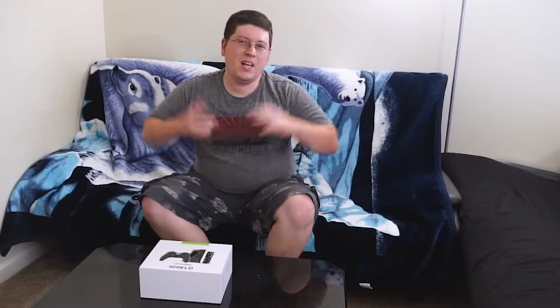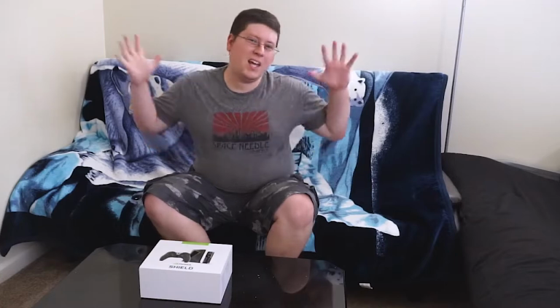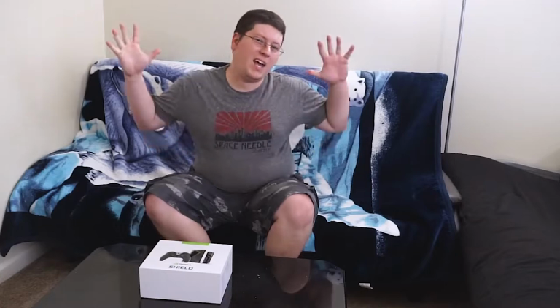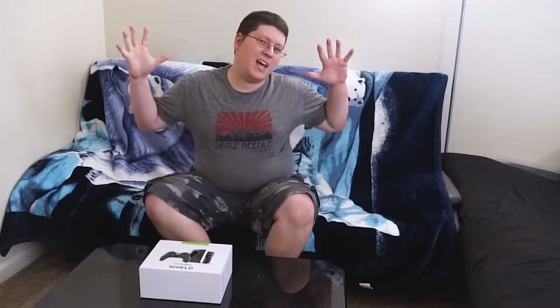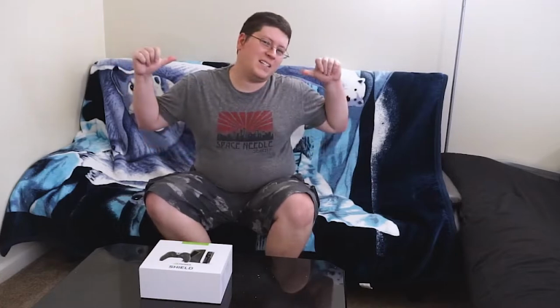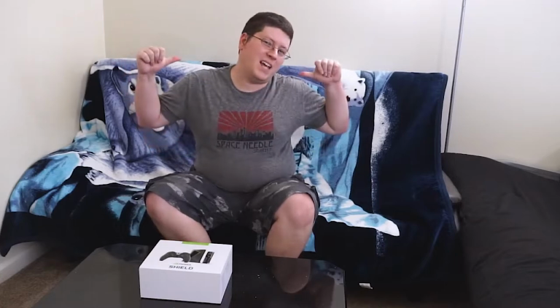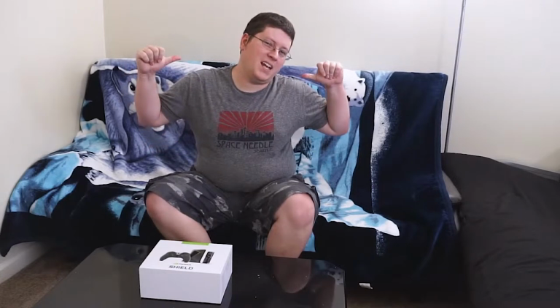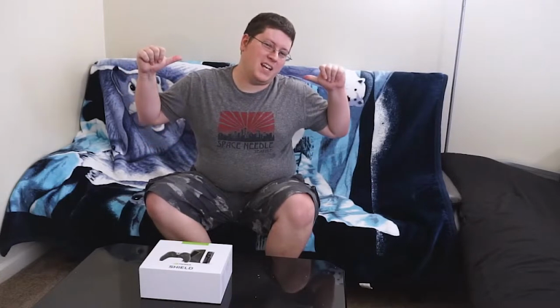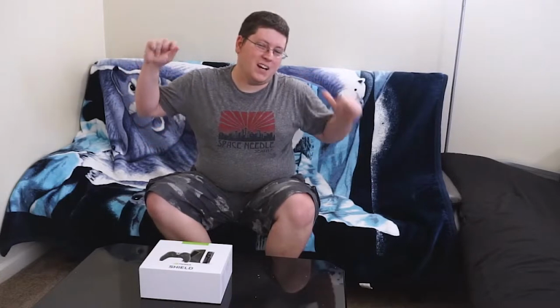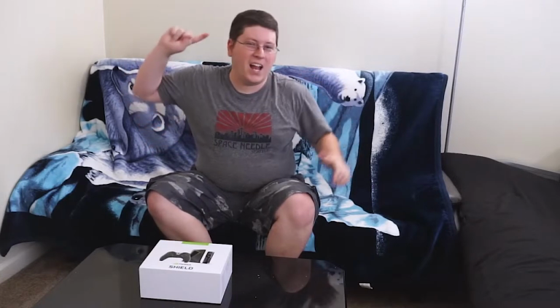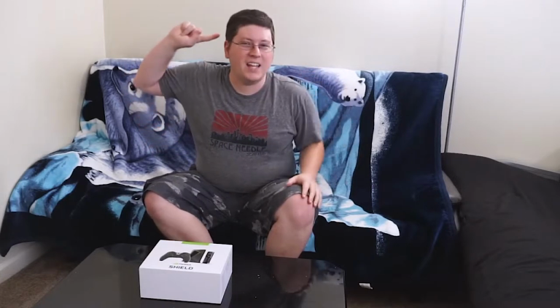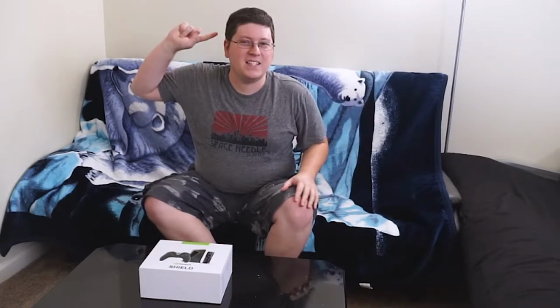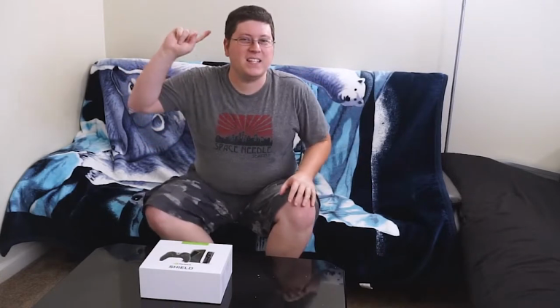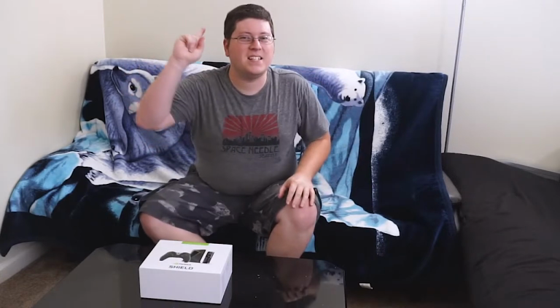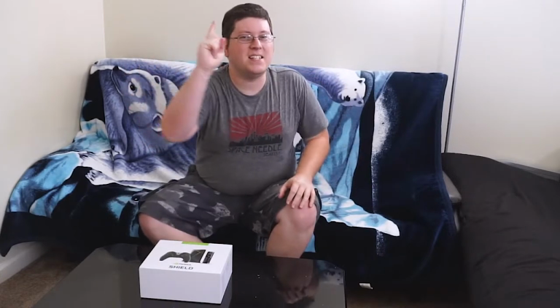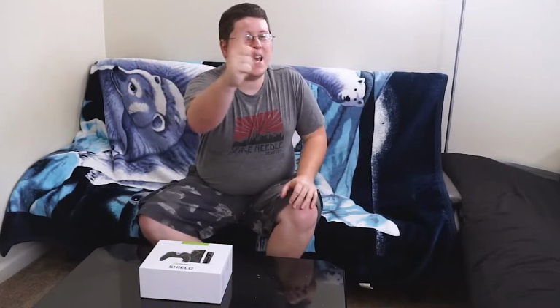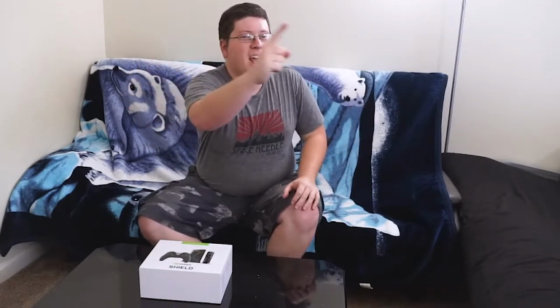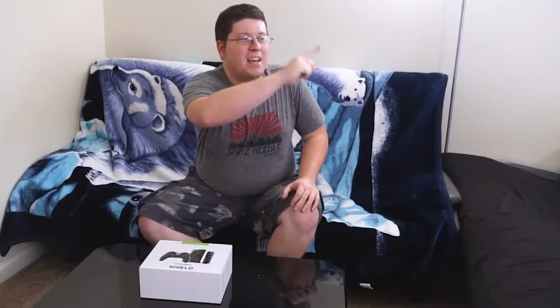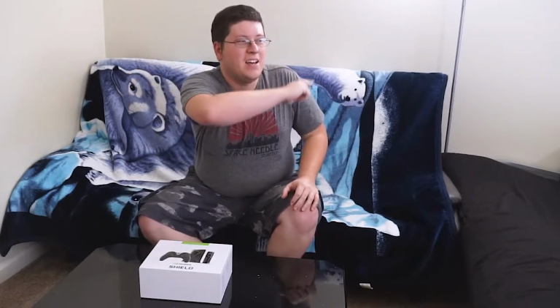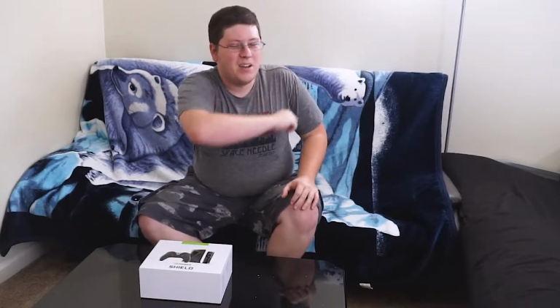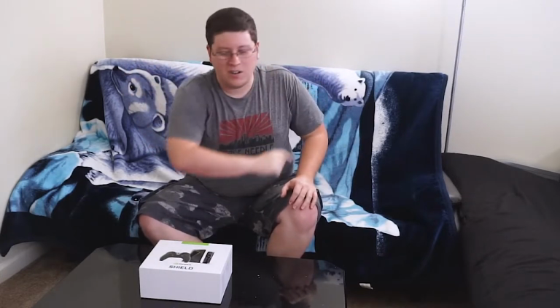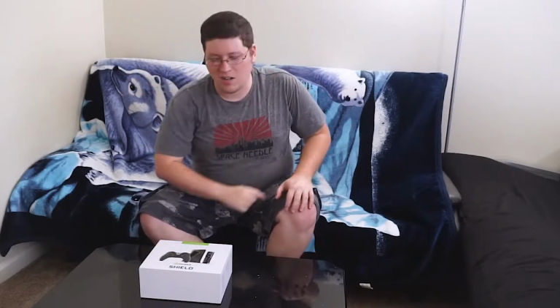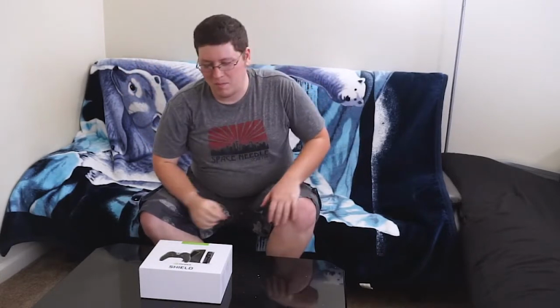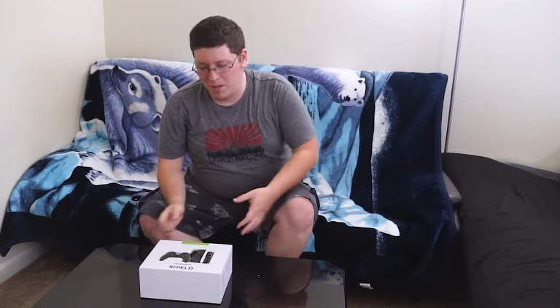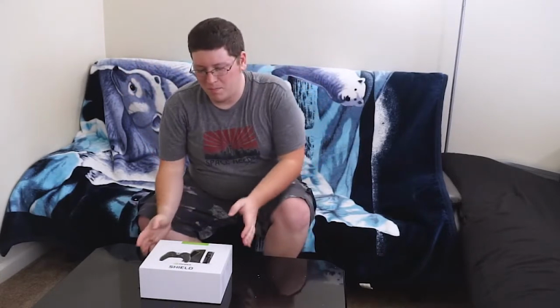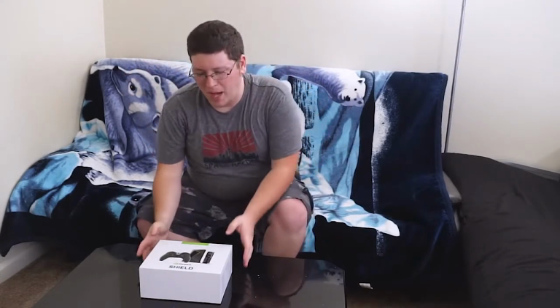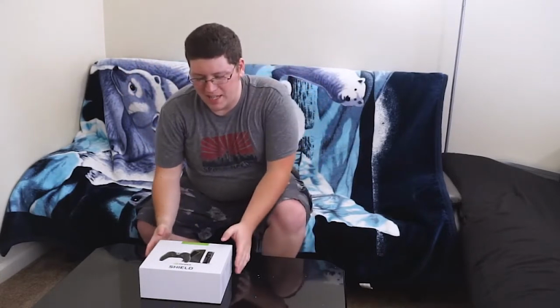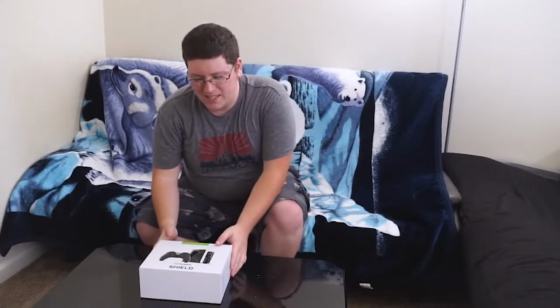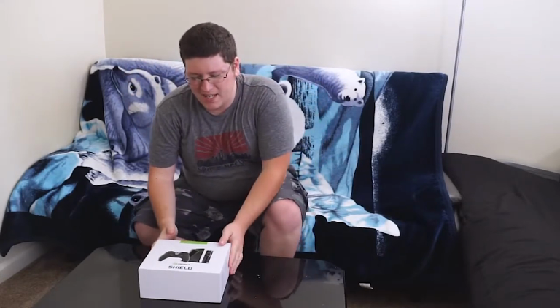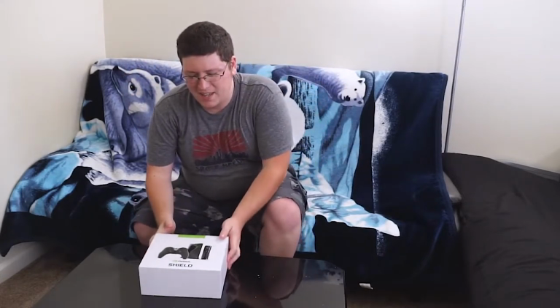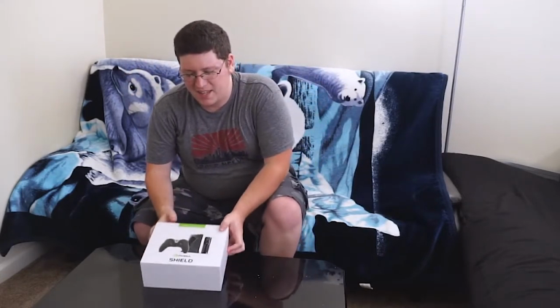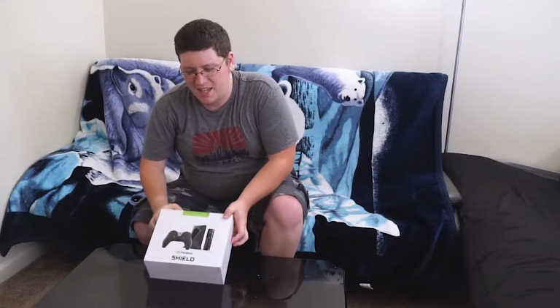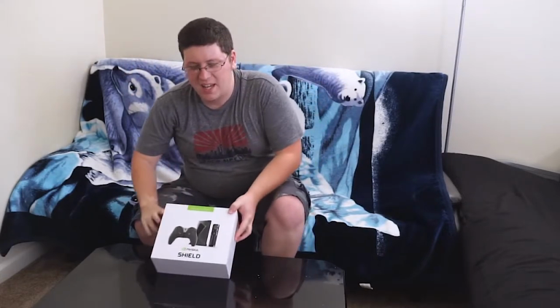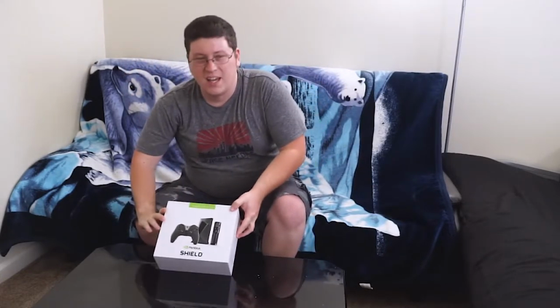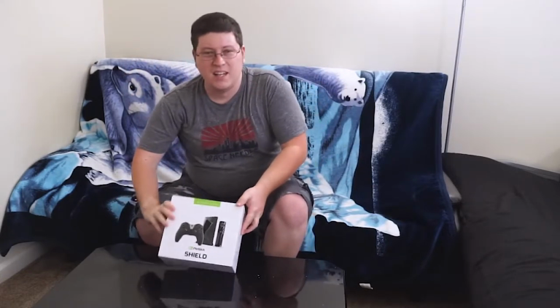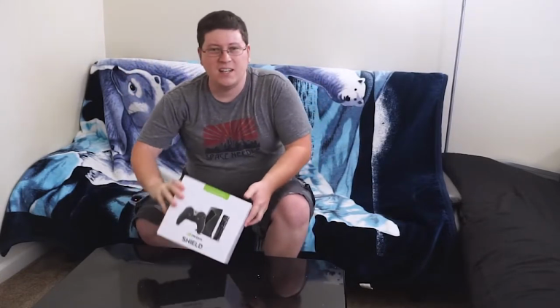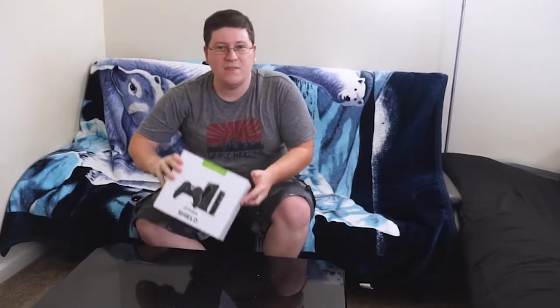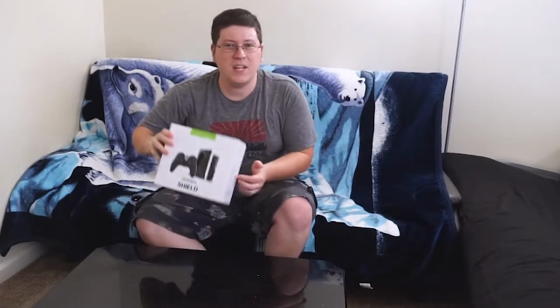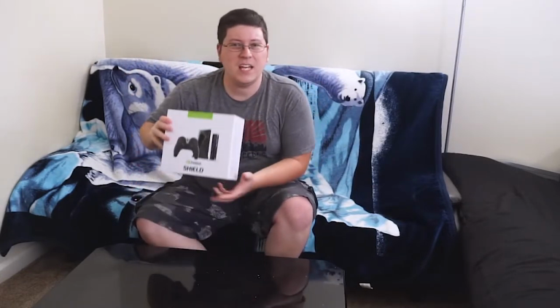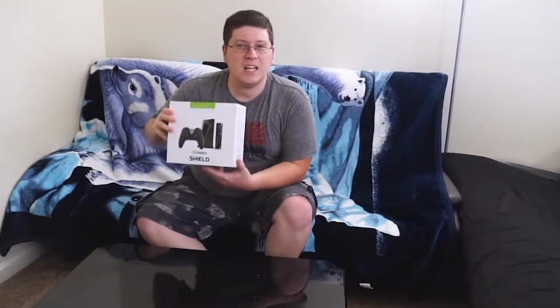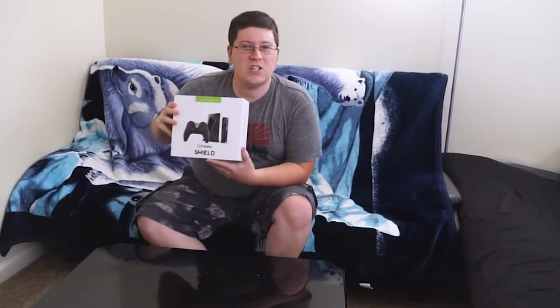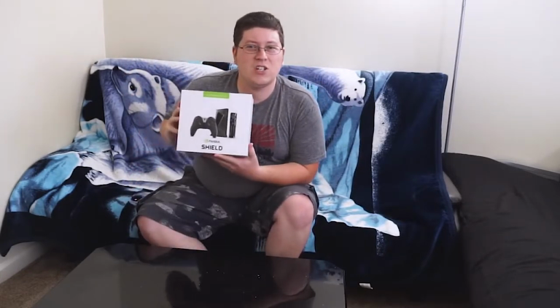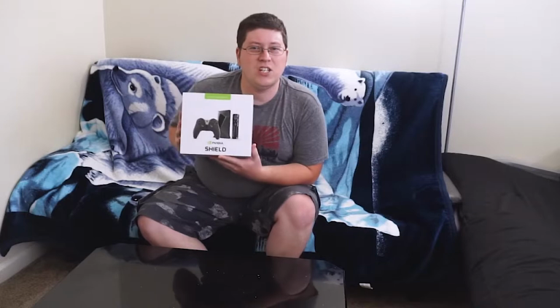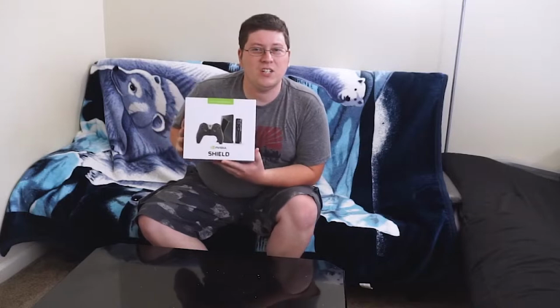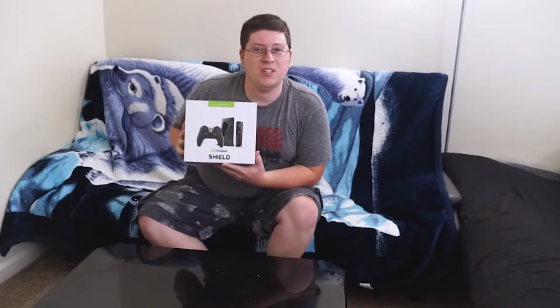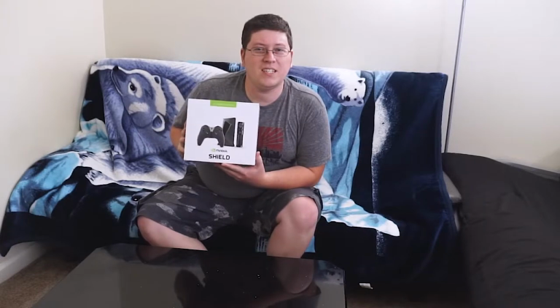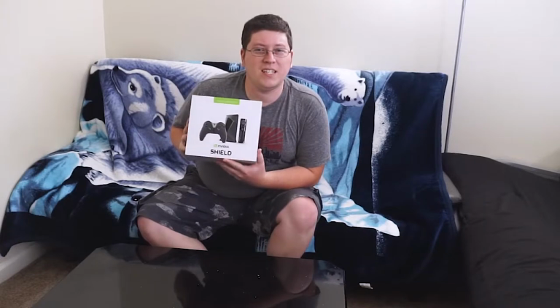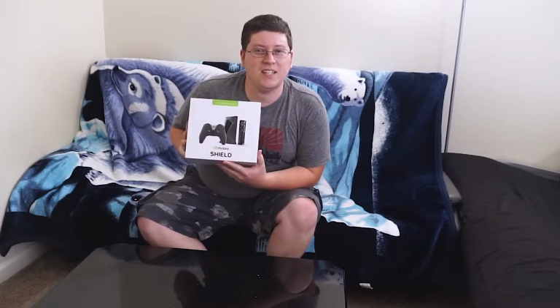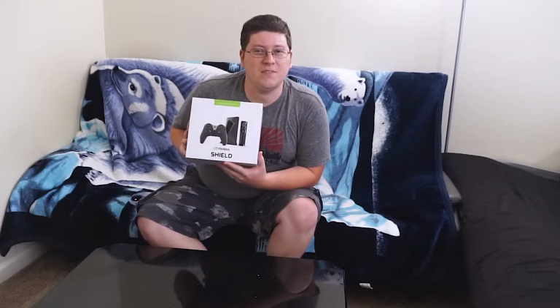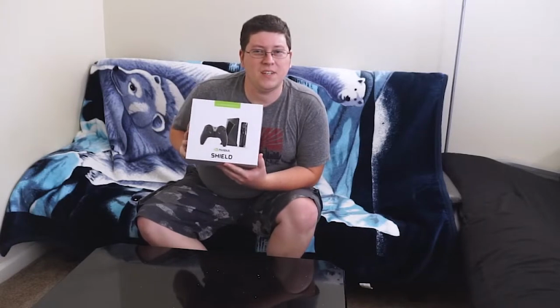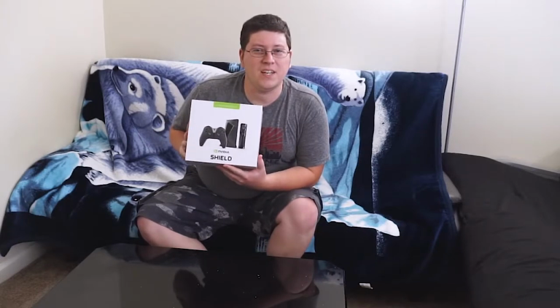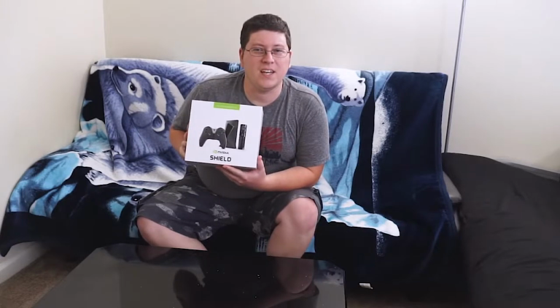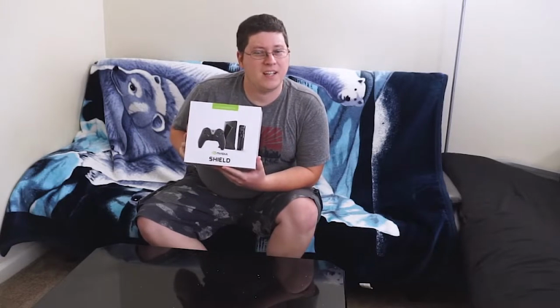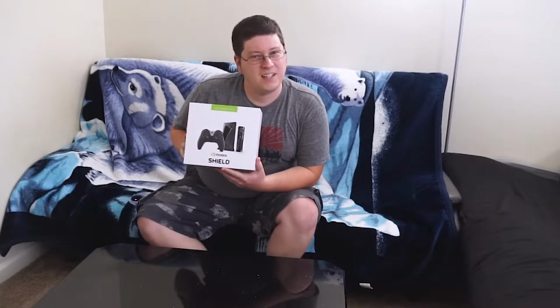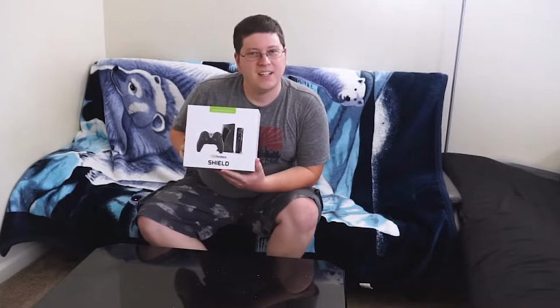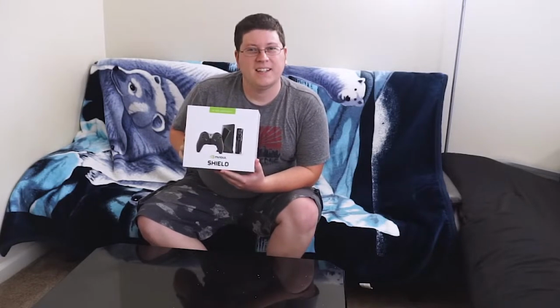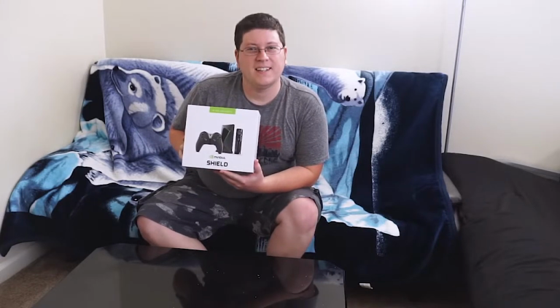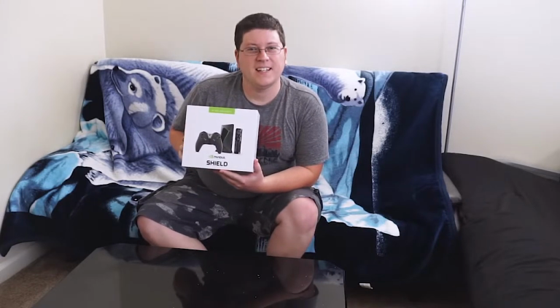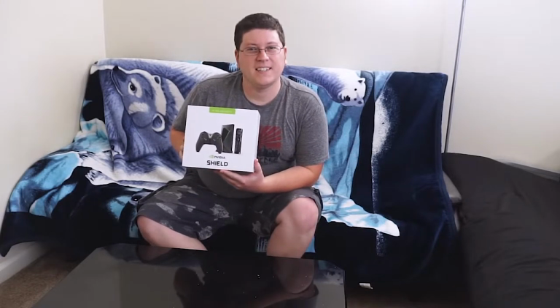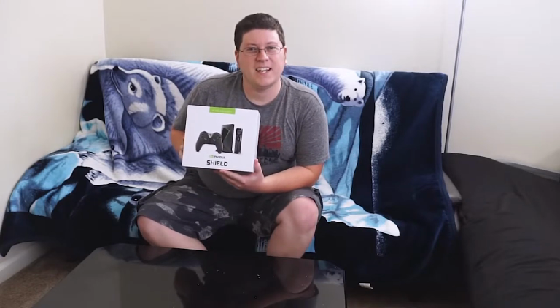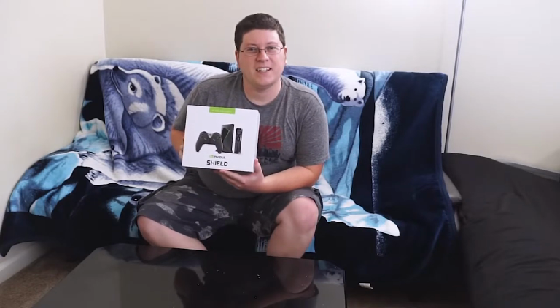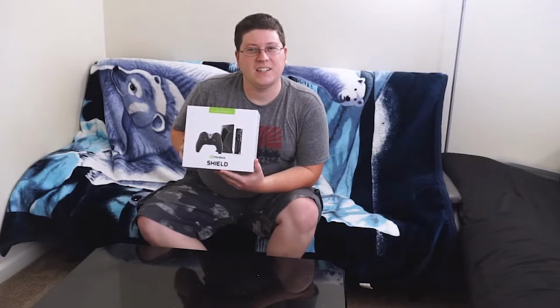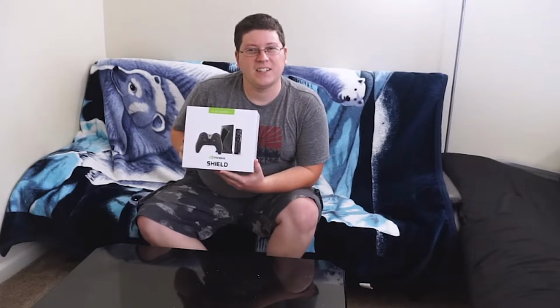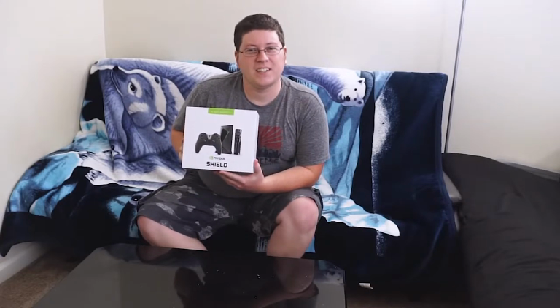Hey guys, Andy here and today we're going to be unboxing the NVIDIA Shield TV. Let's take a look.